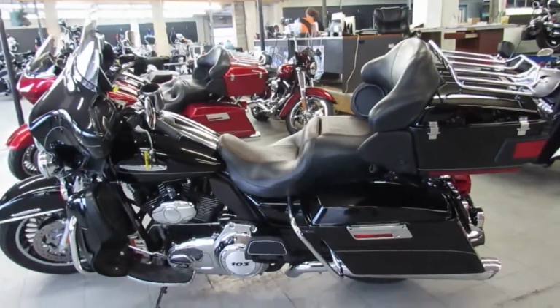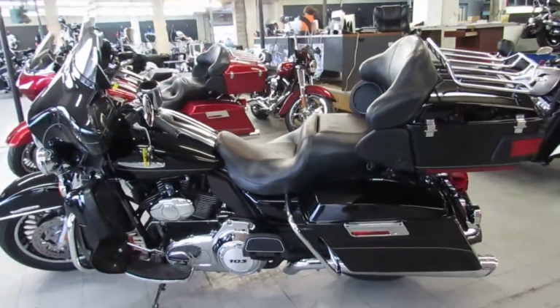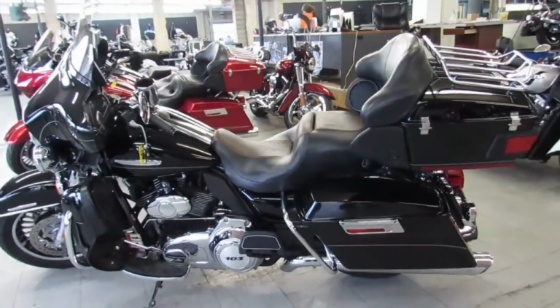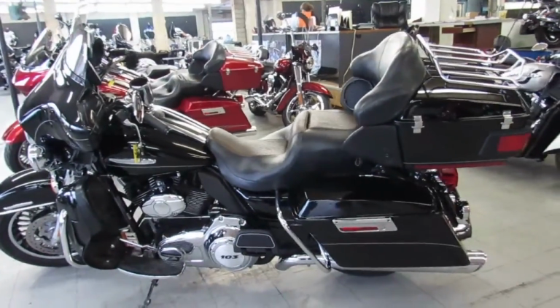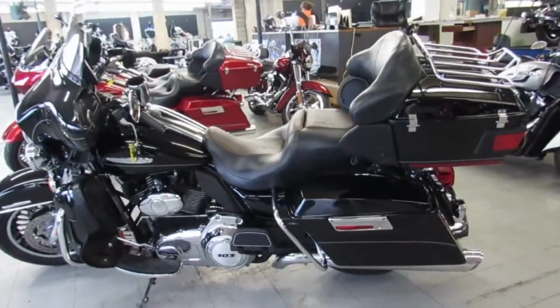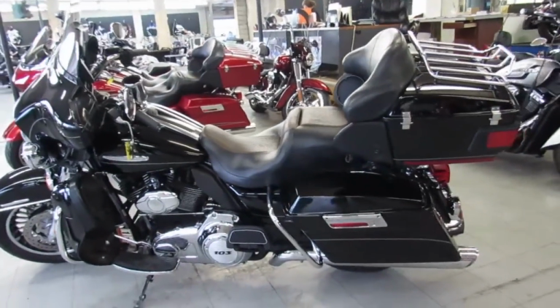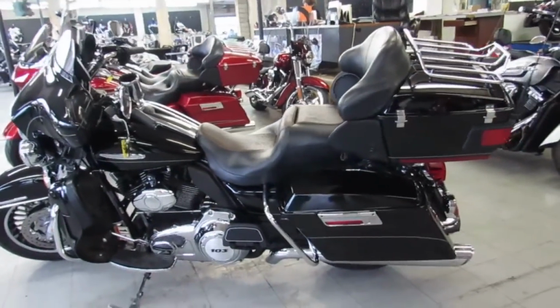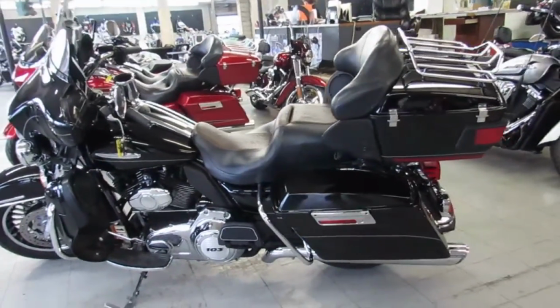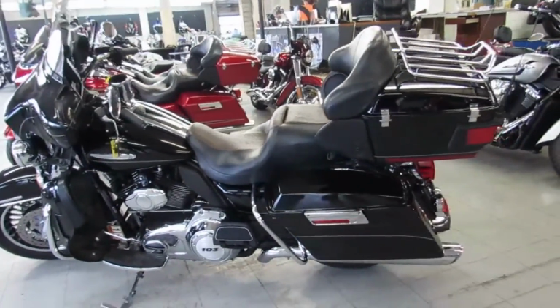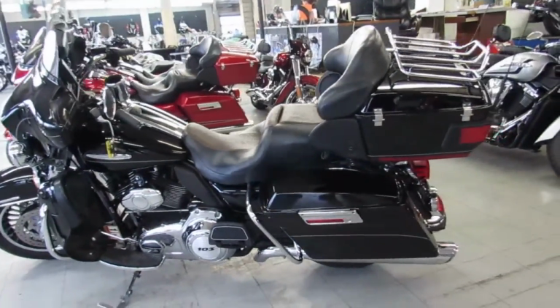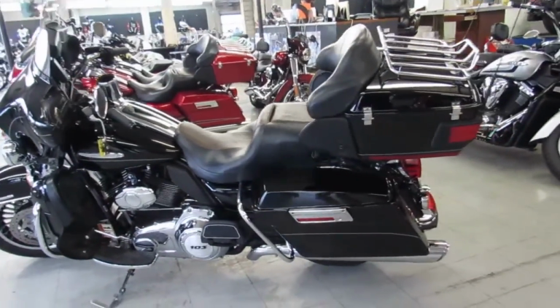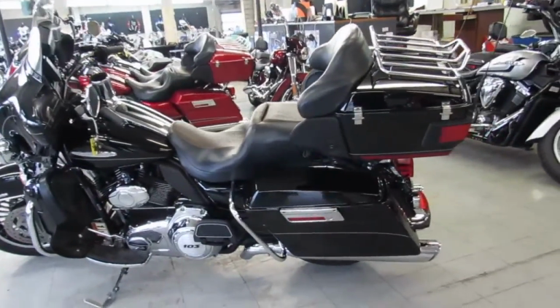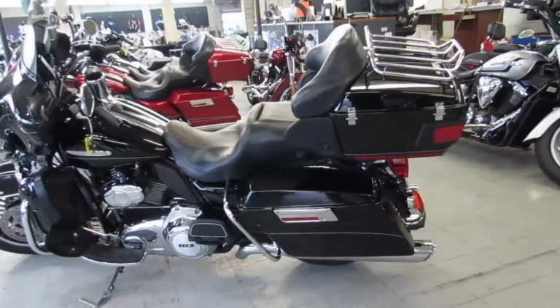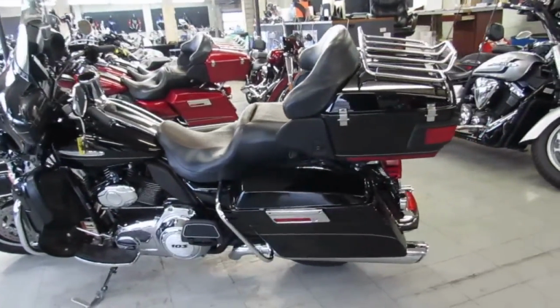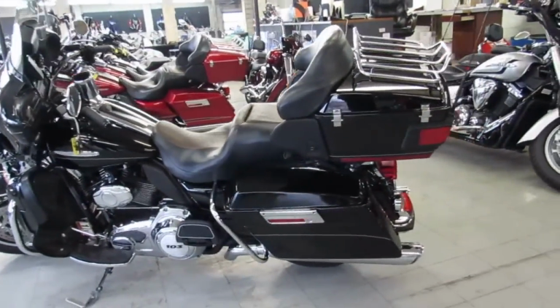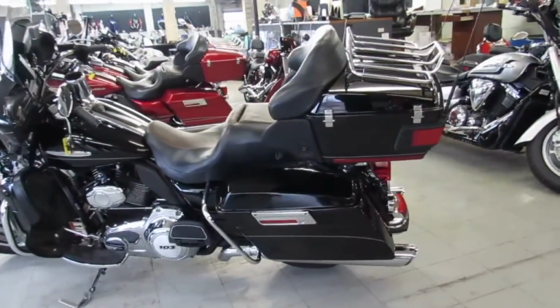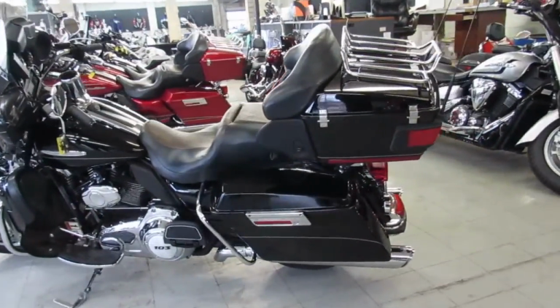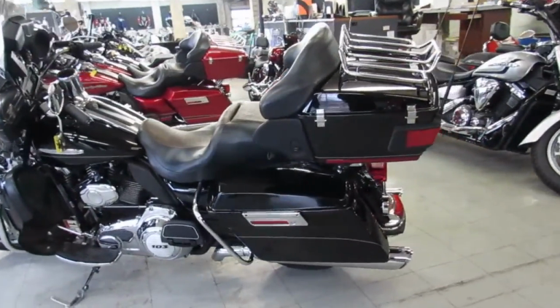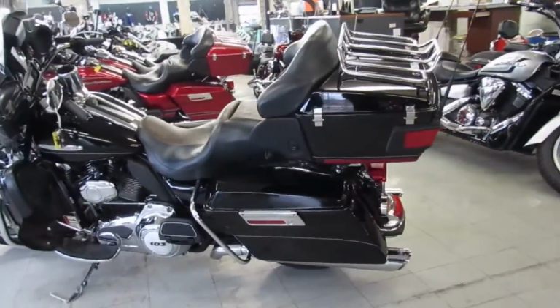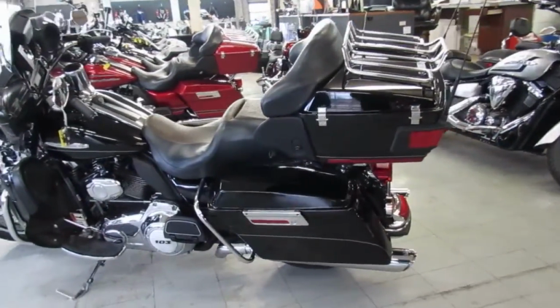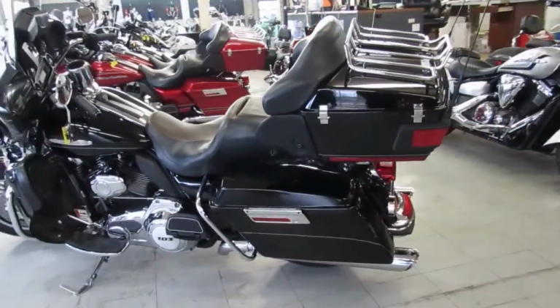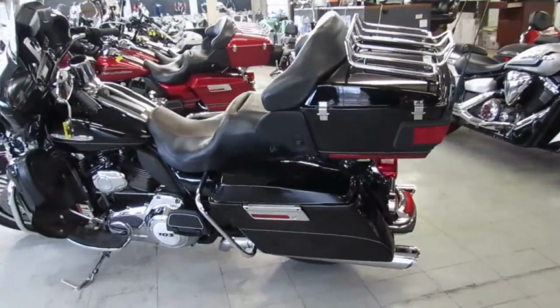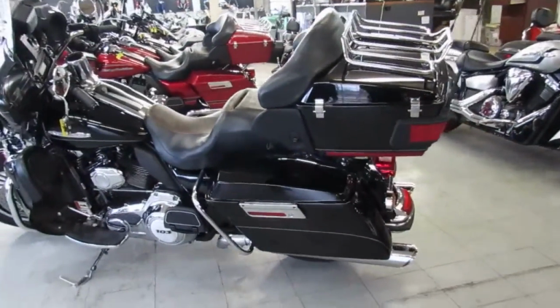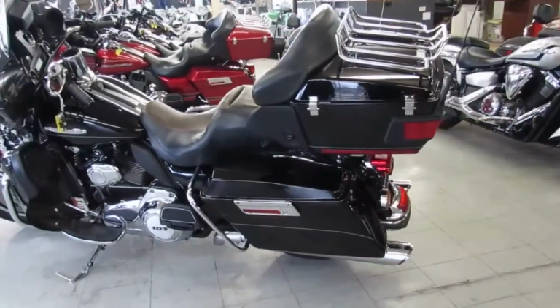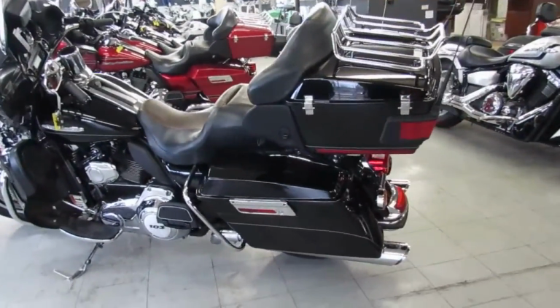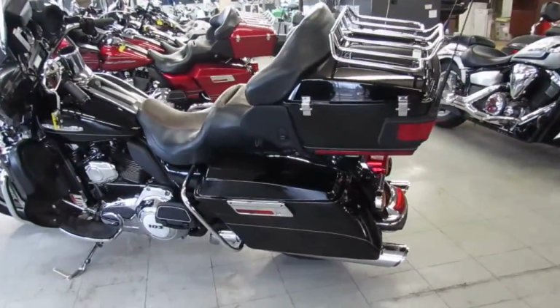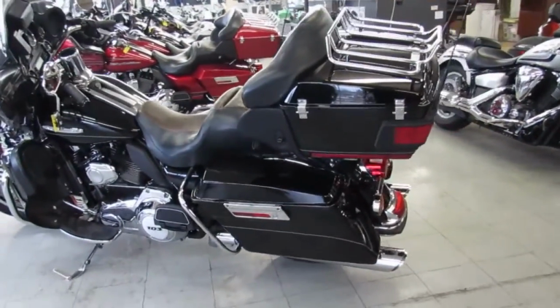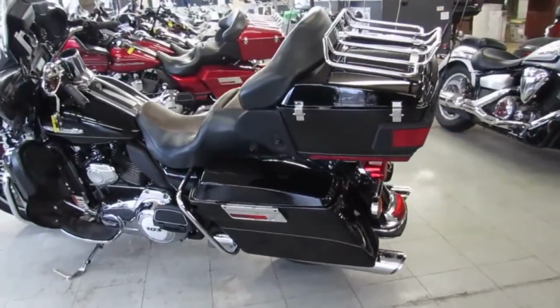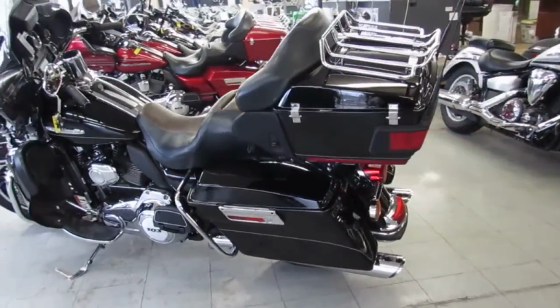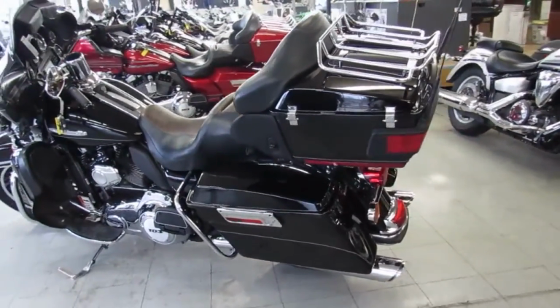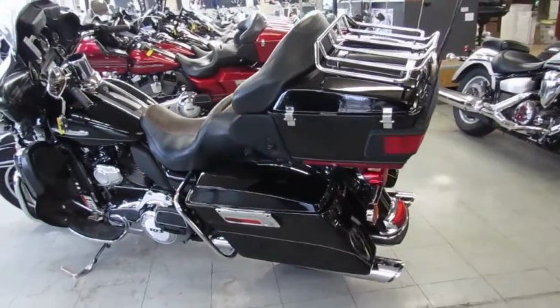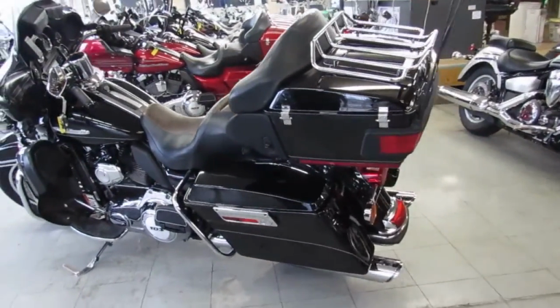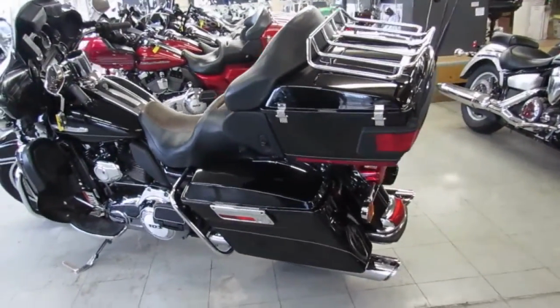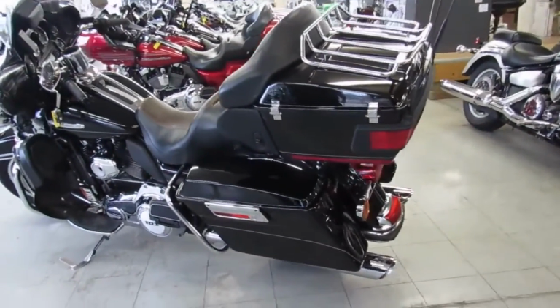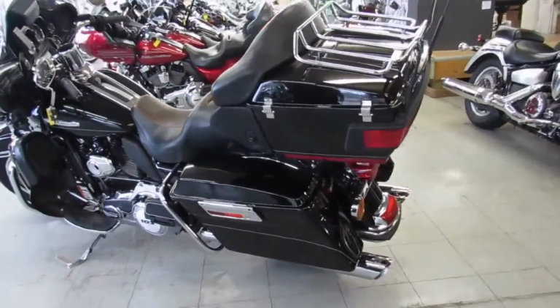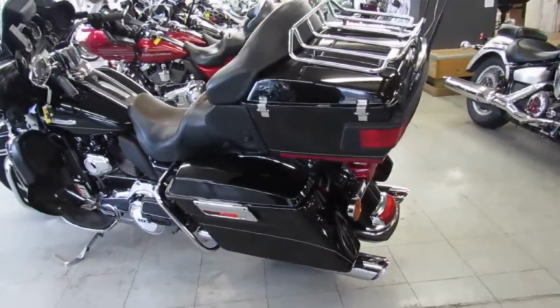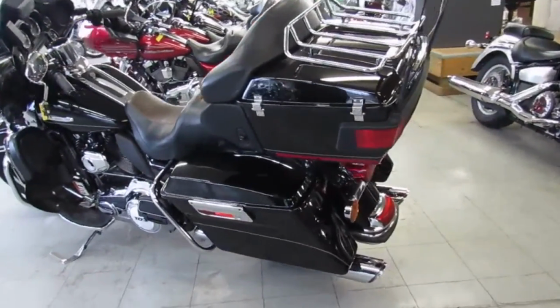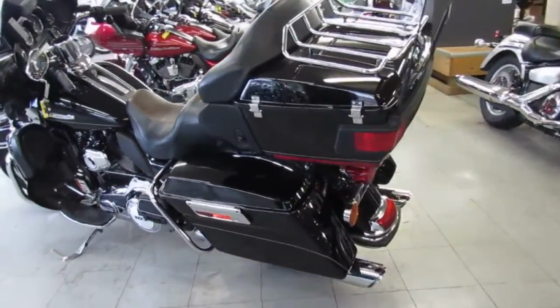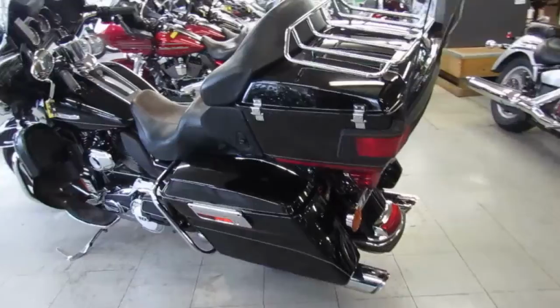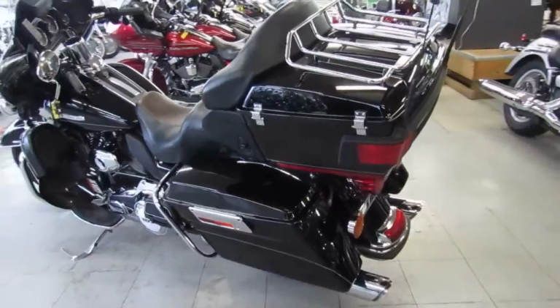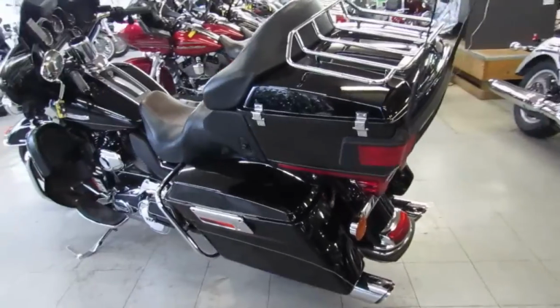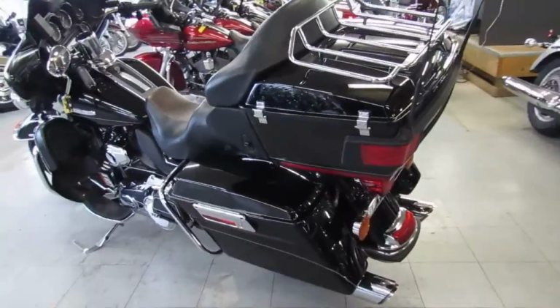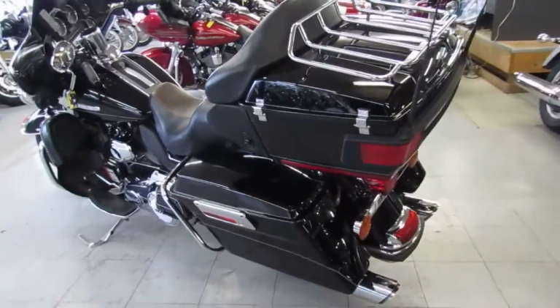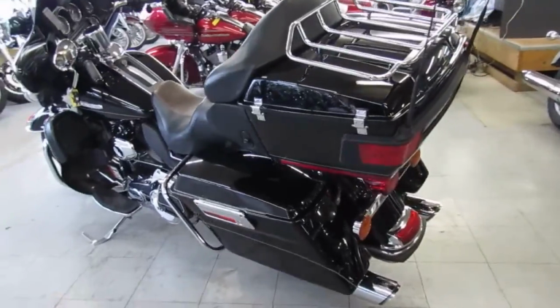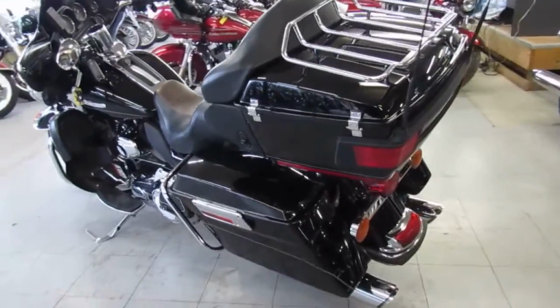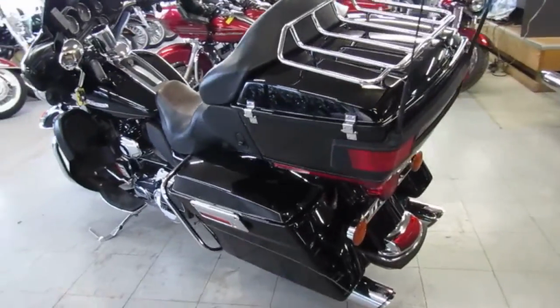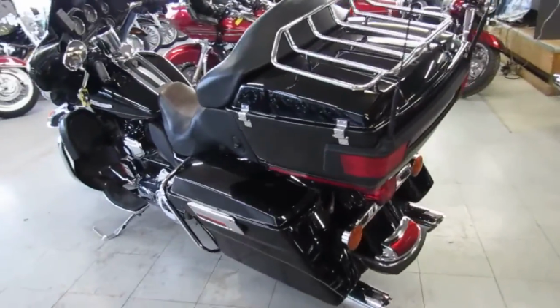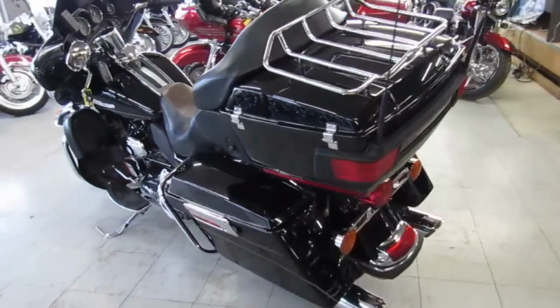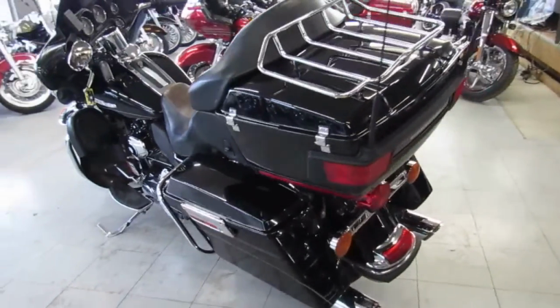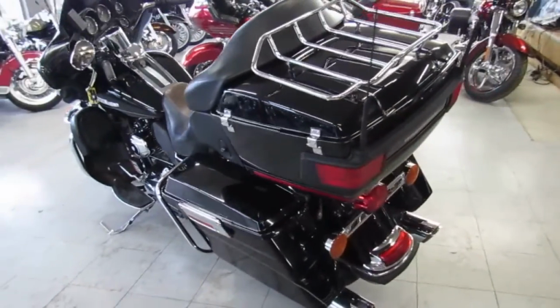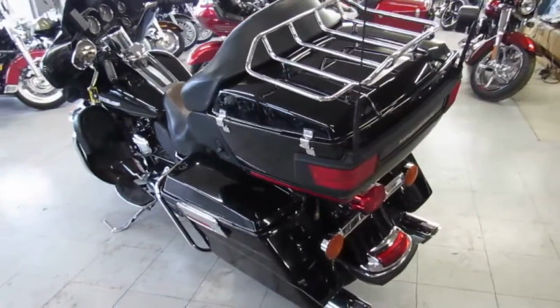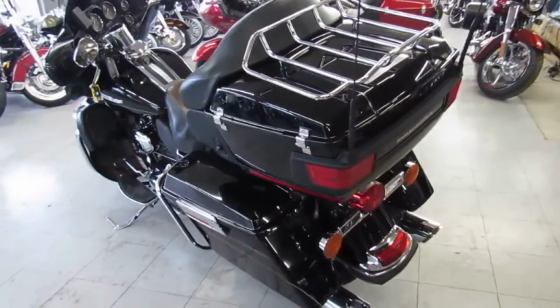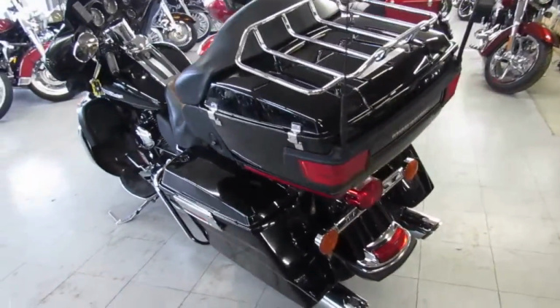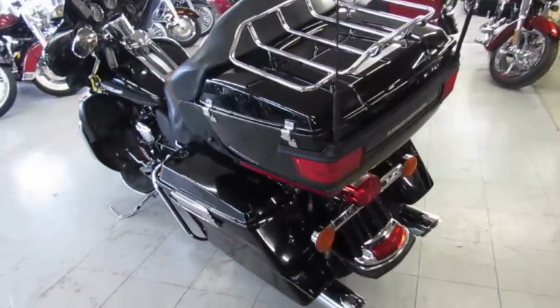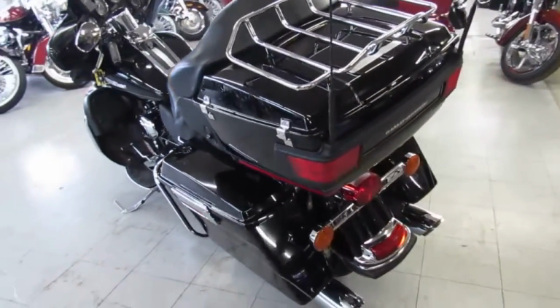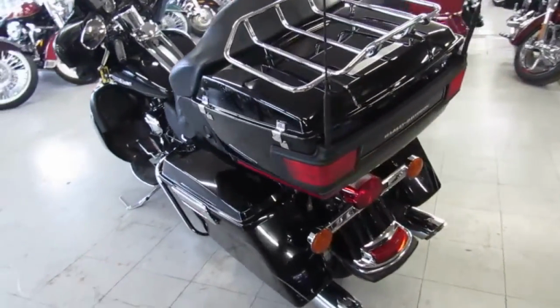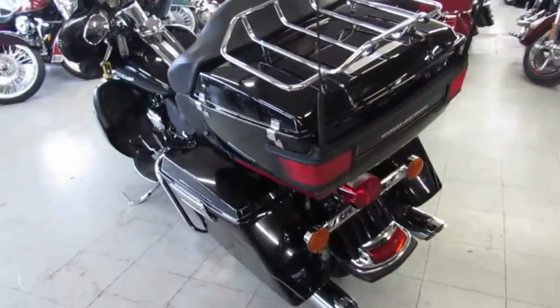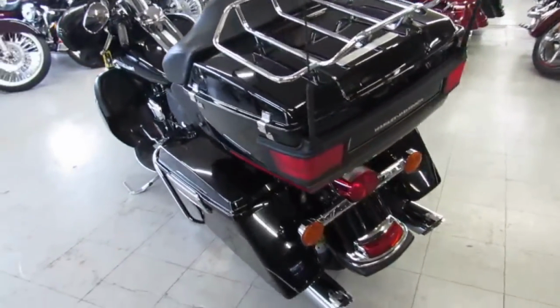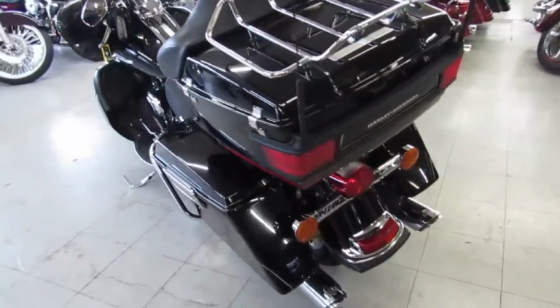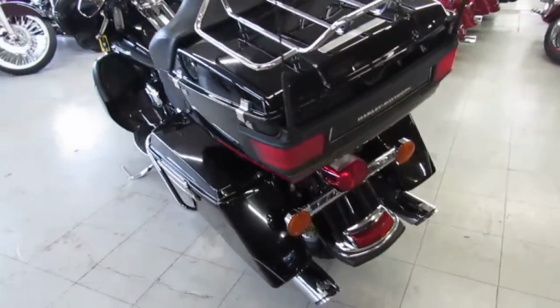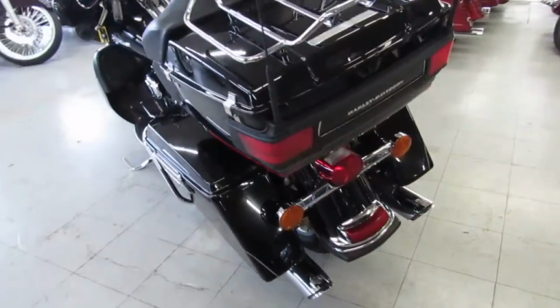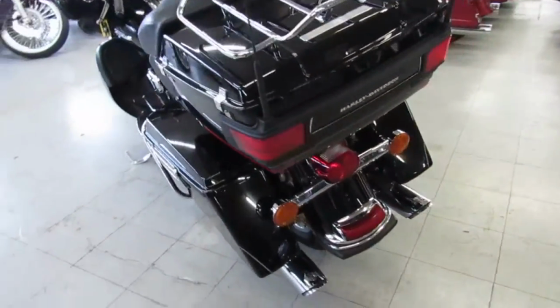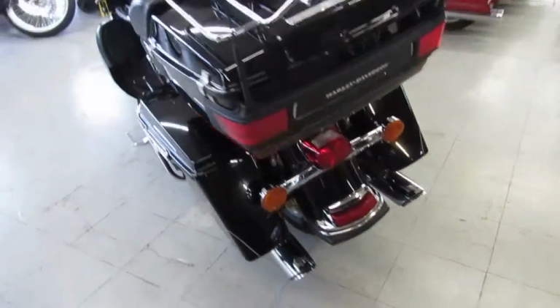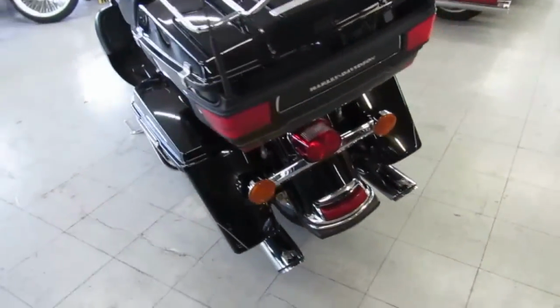Hey guys, it's ApprovalPowerSports.com here. We're doing some videos on the used Harleys. Over 400 used Harley-Davidson's in stock.